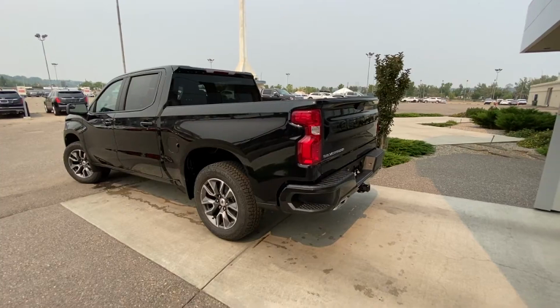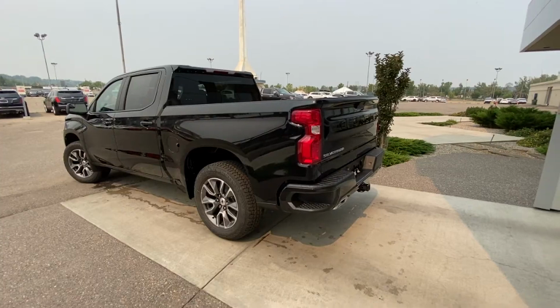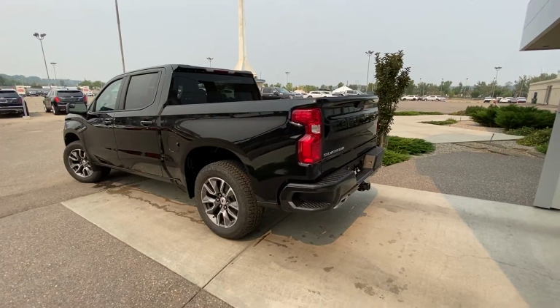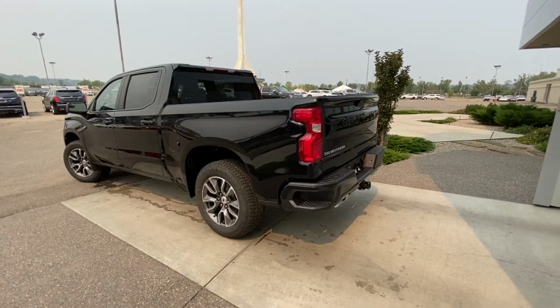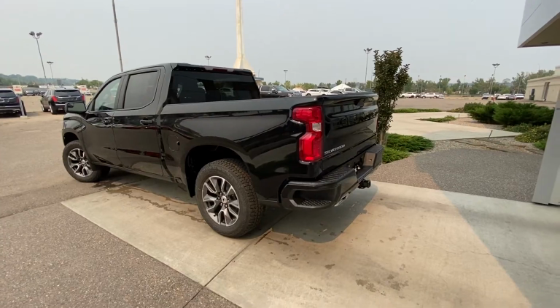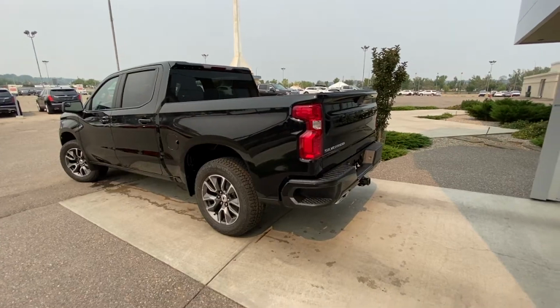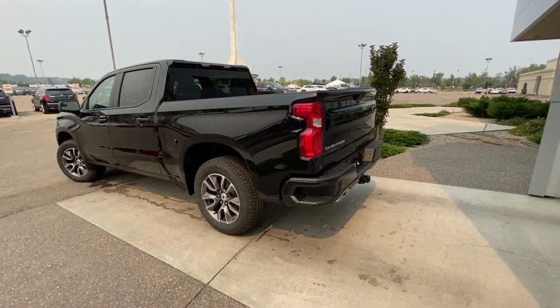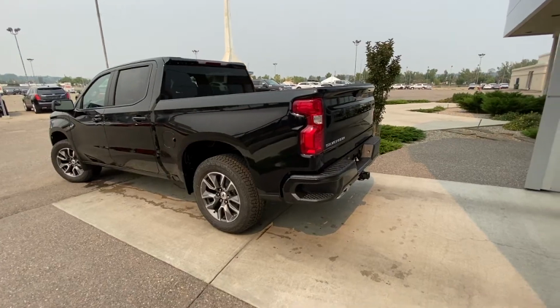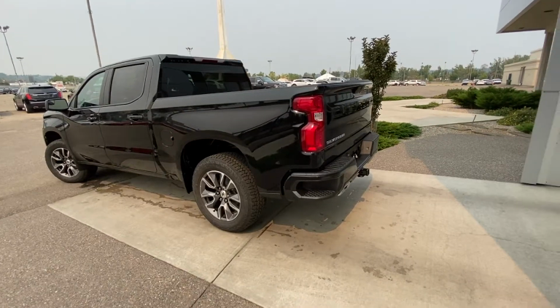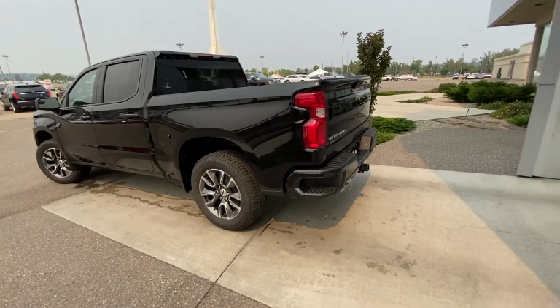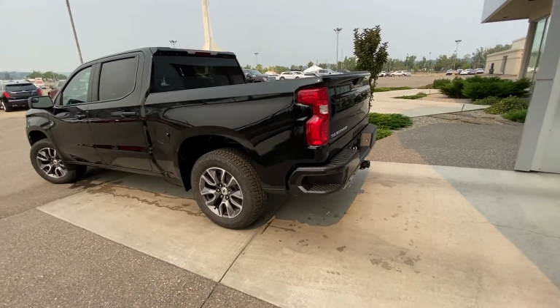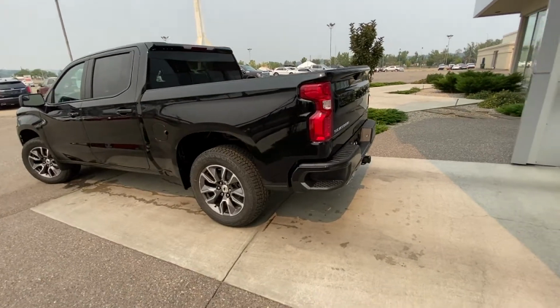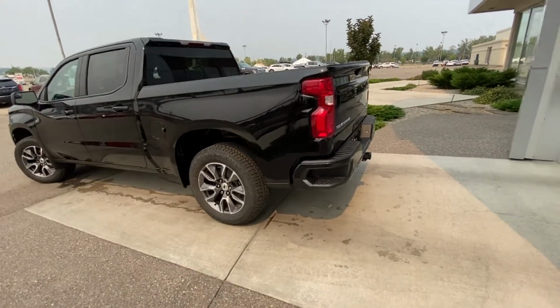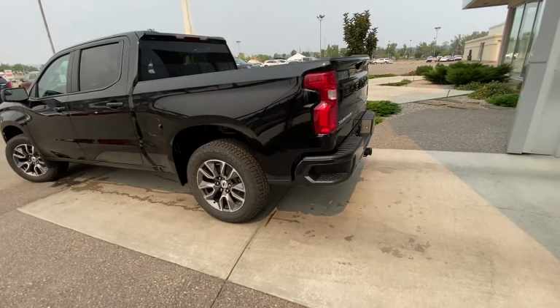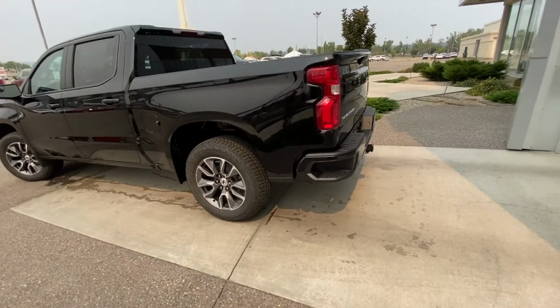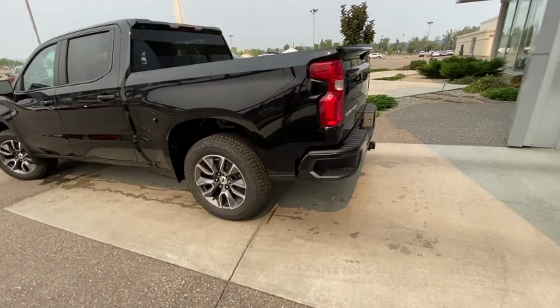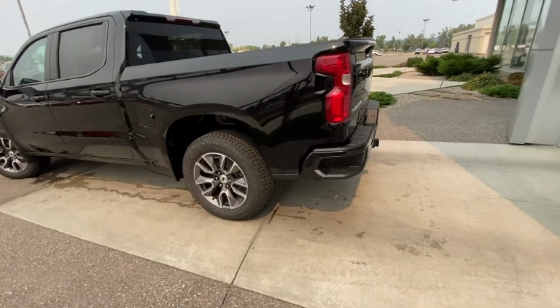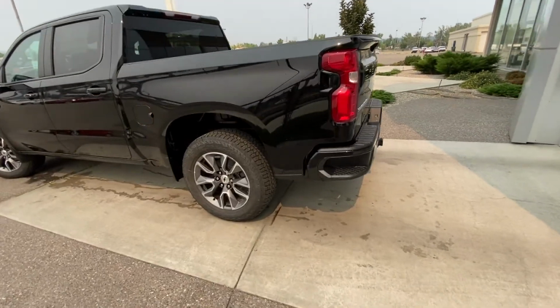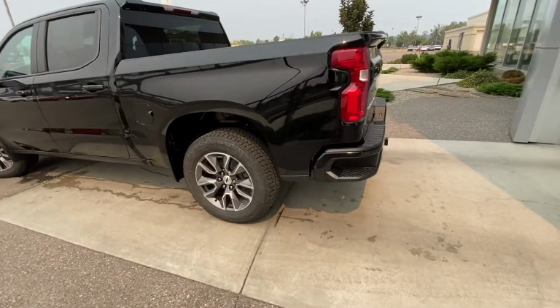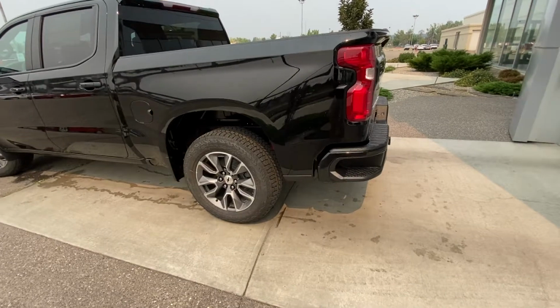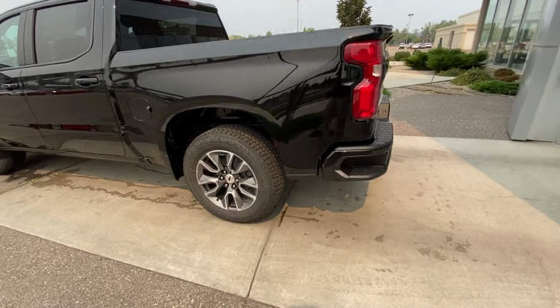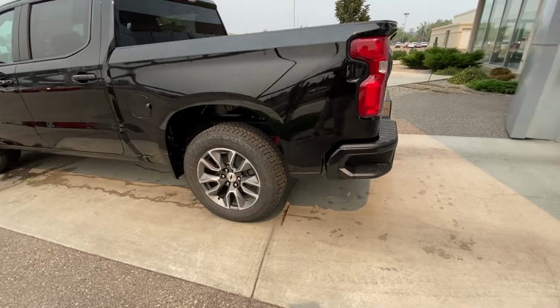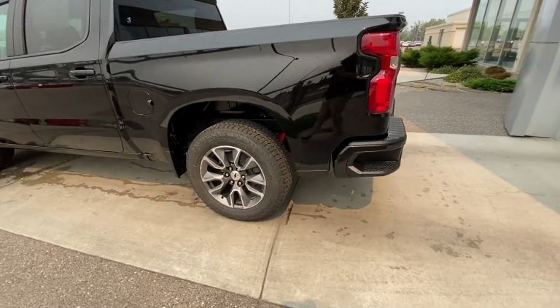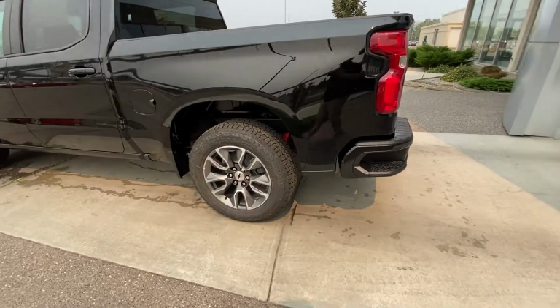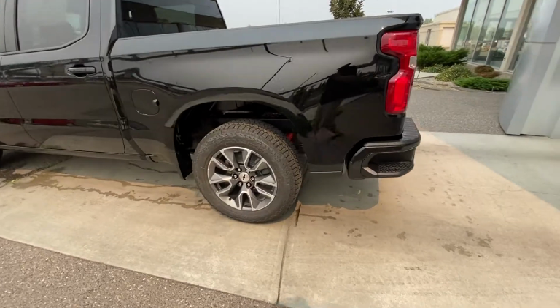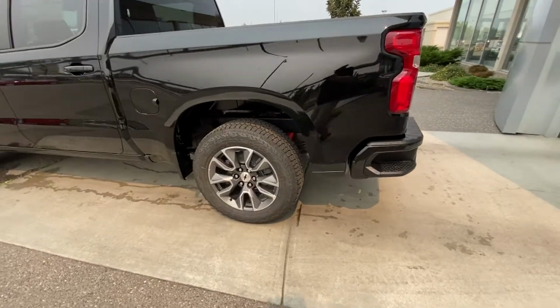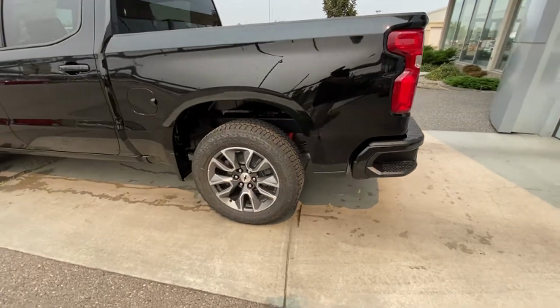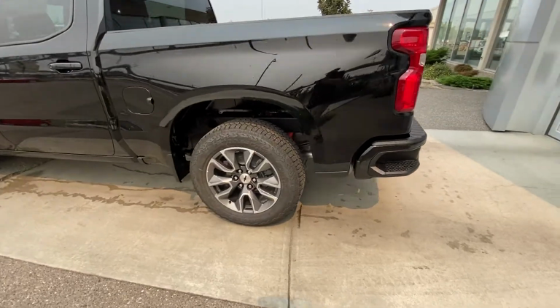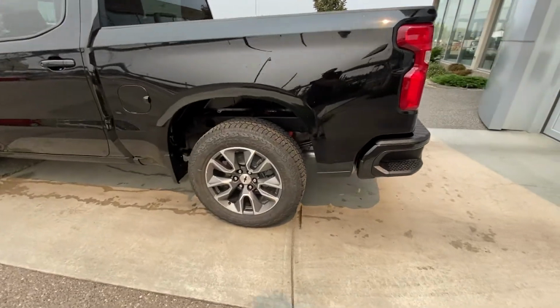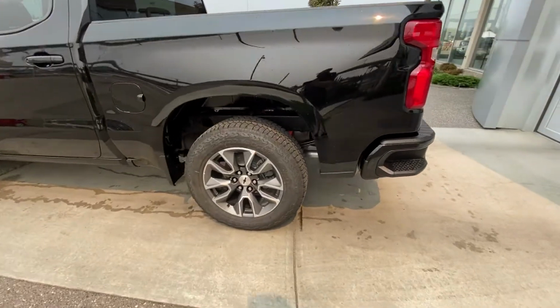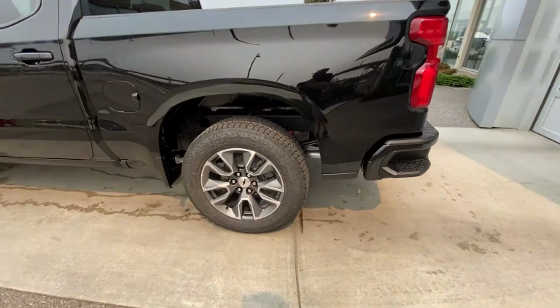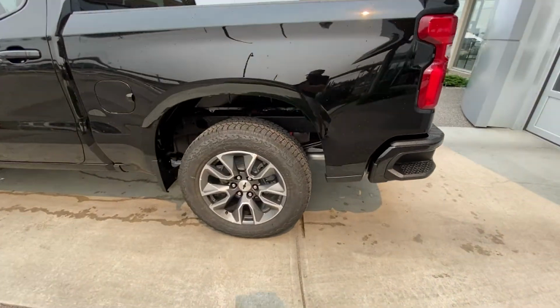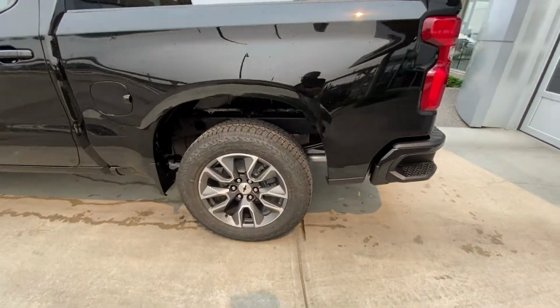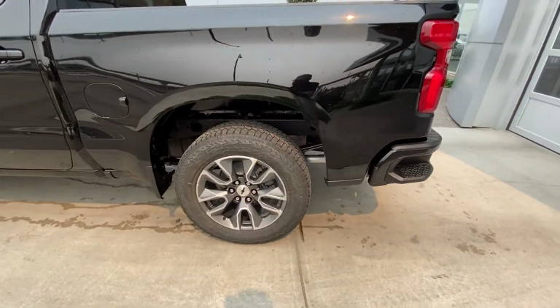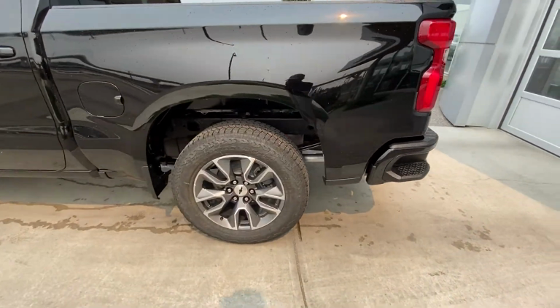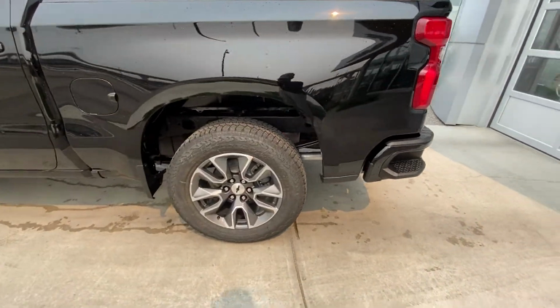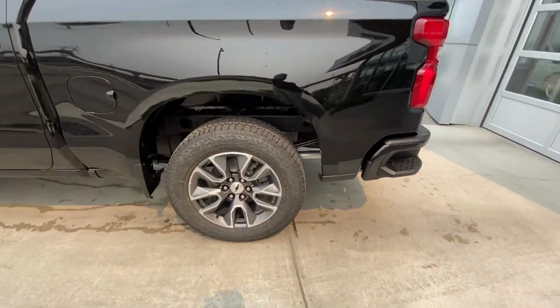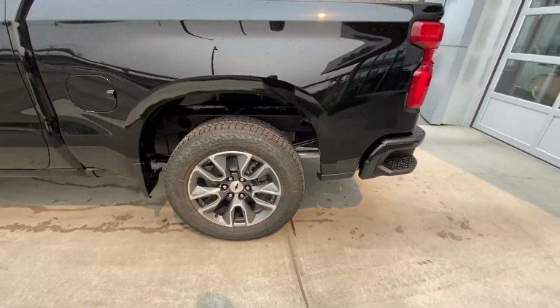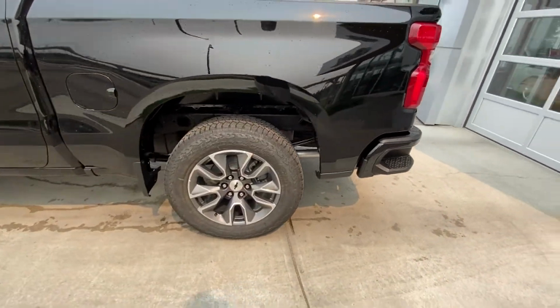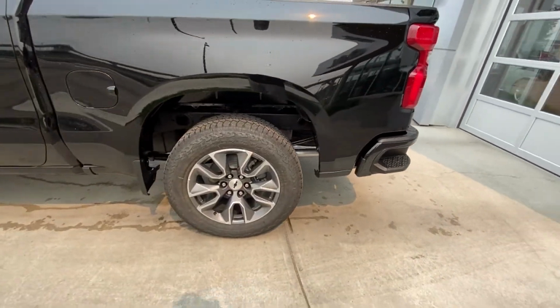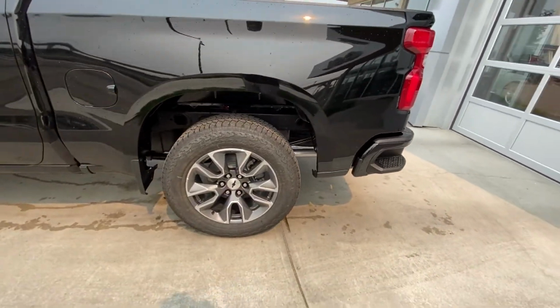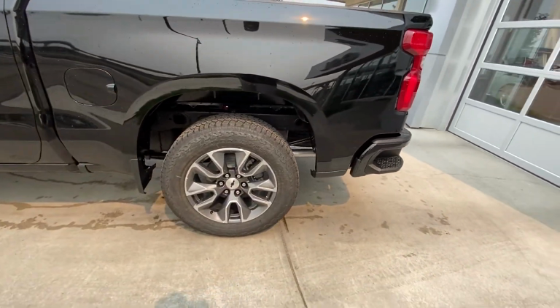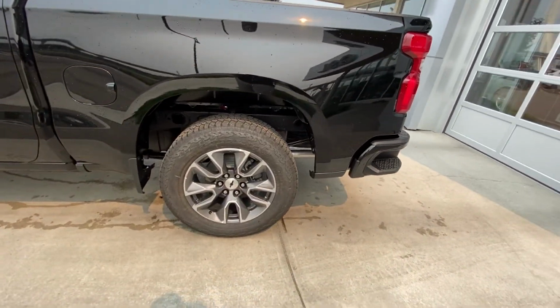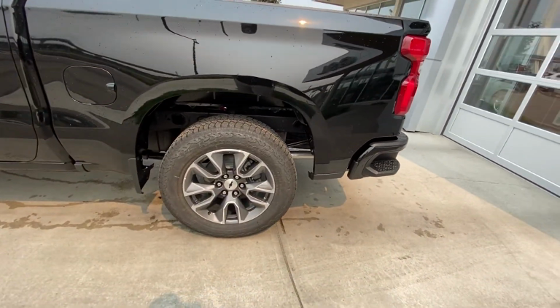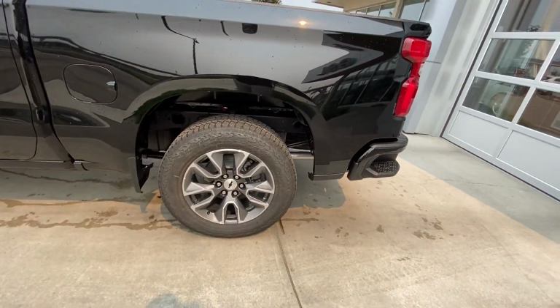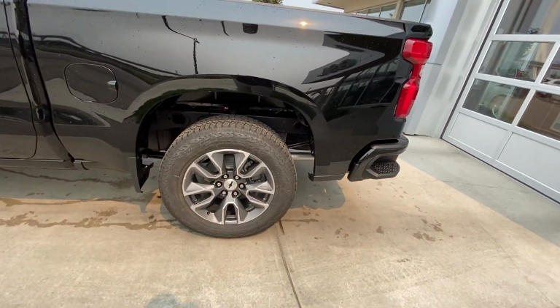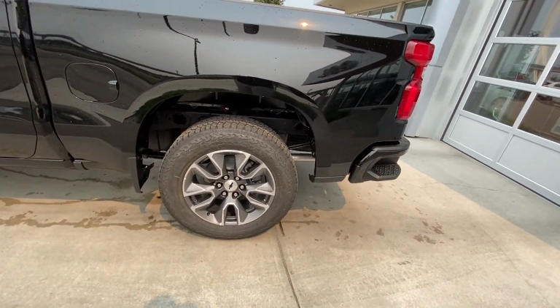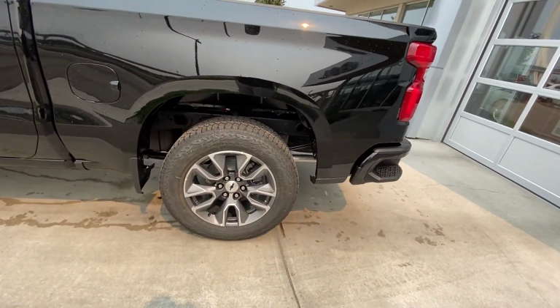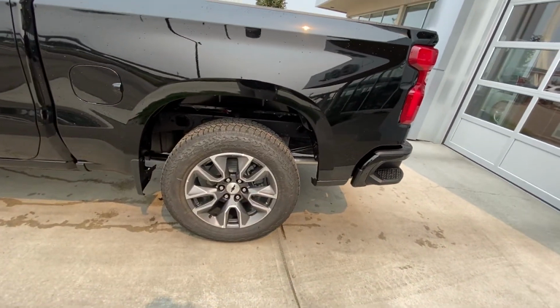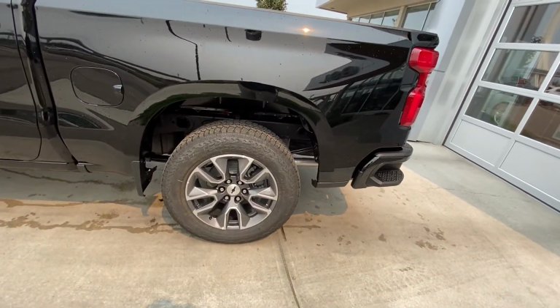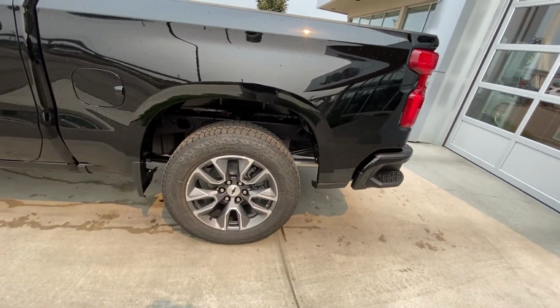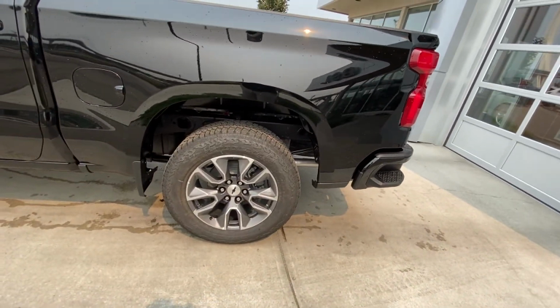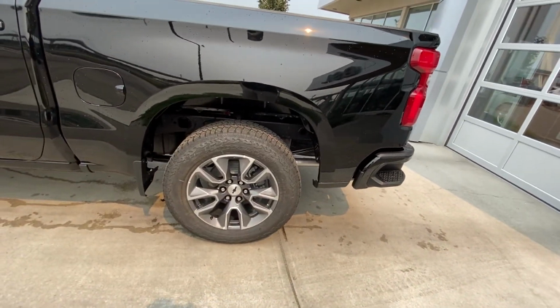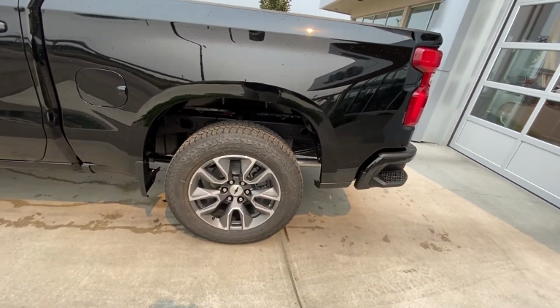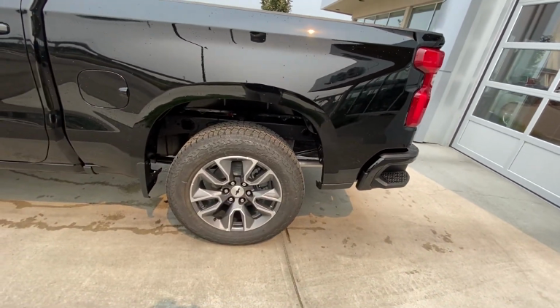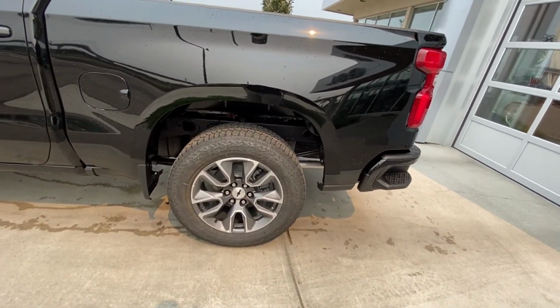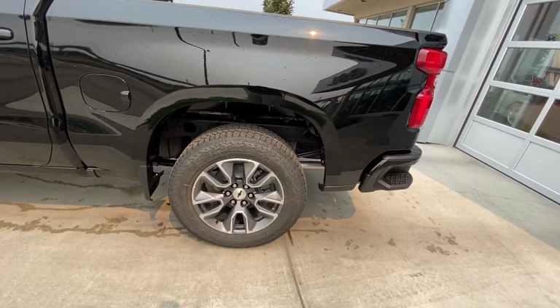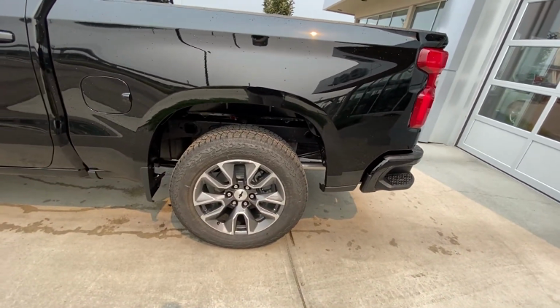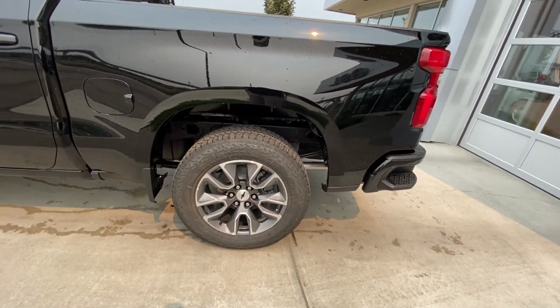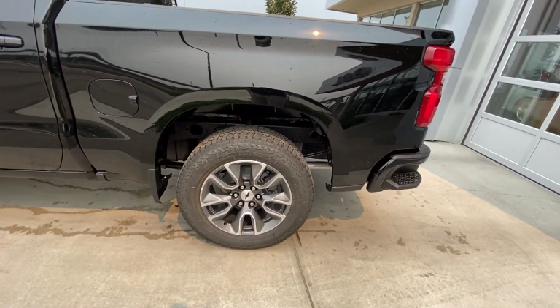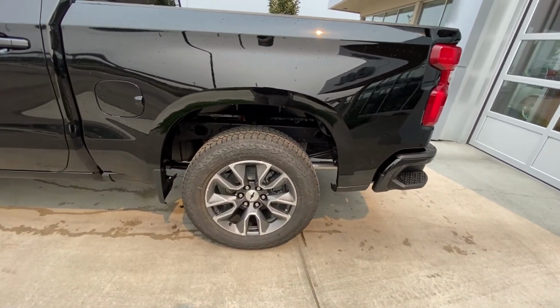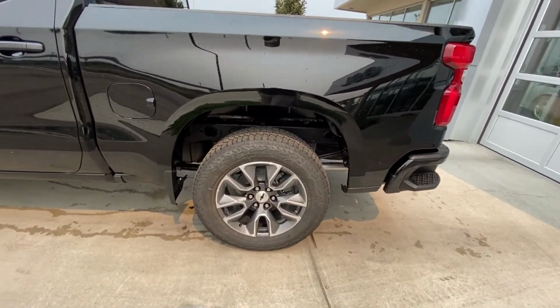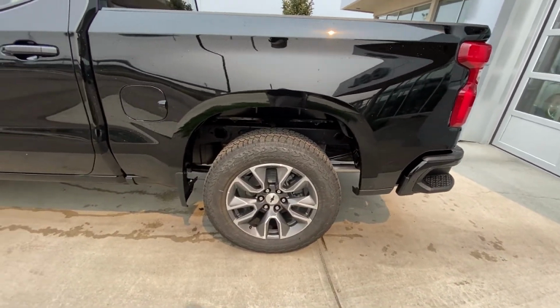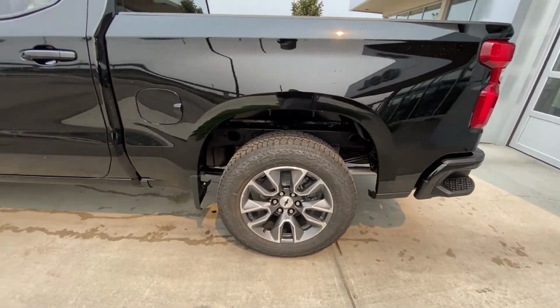Taking a quick look at the exterior of the truck, we have the 20-inch wheel and tire package with beautiful alloy wheels and Bridgestone Dueler AT tires.